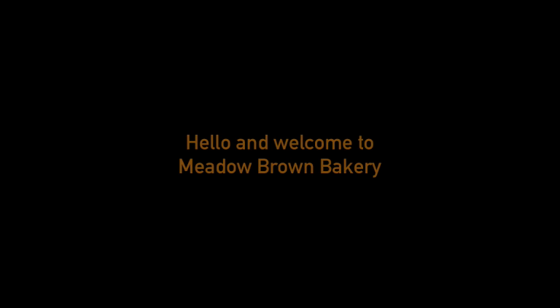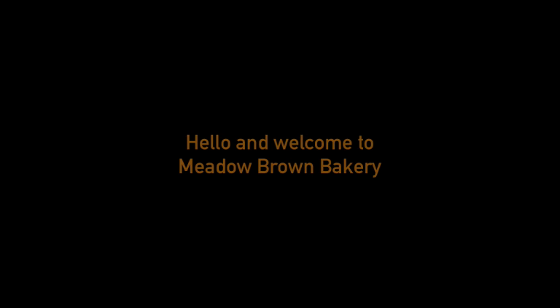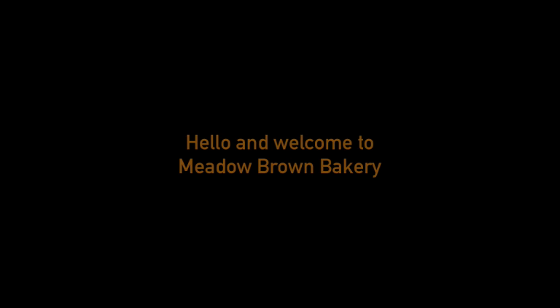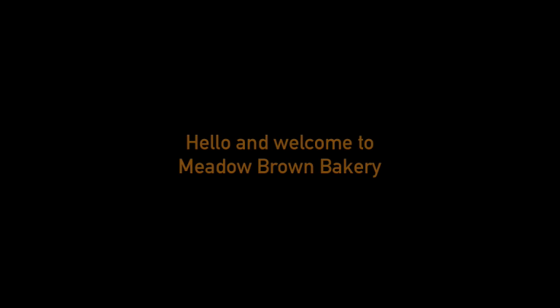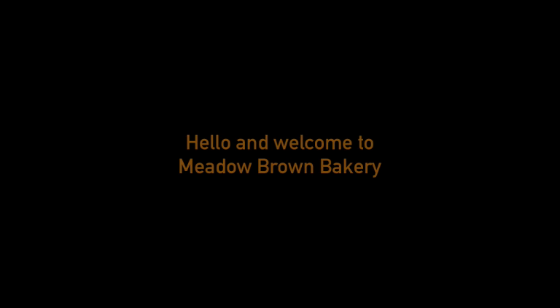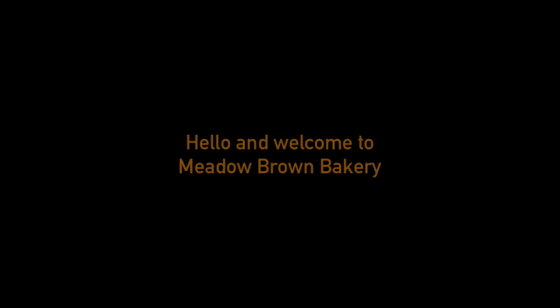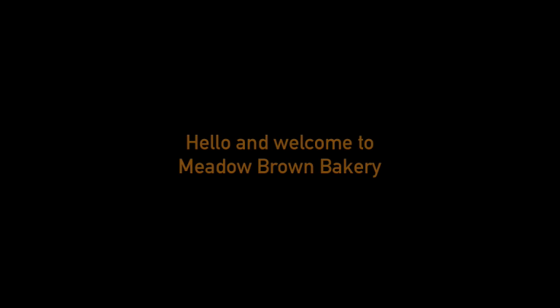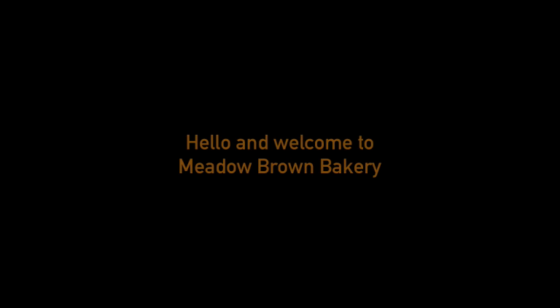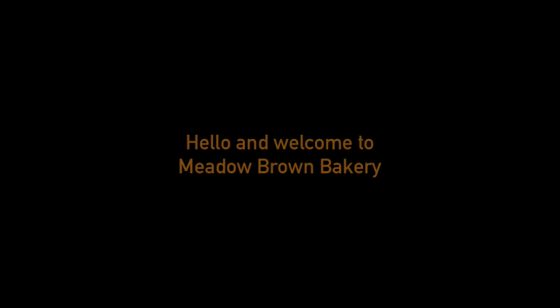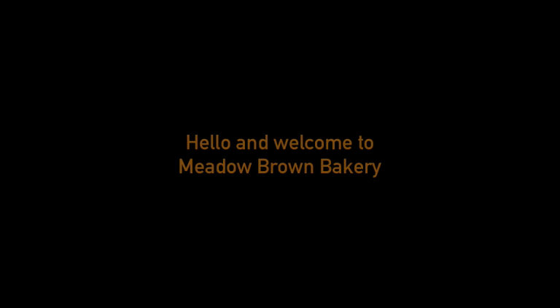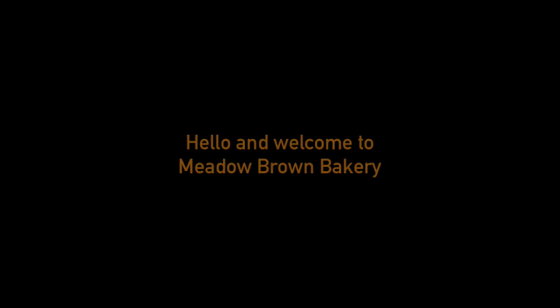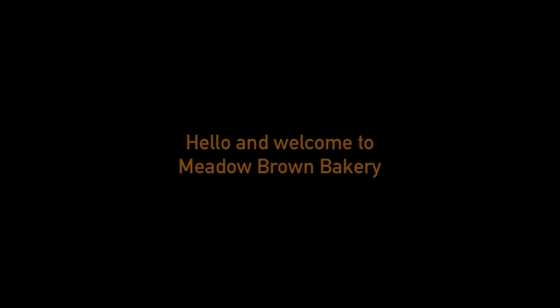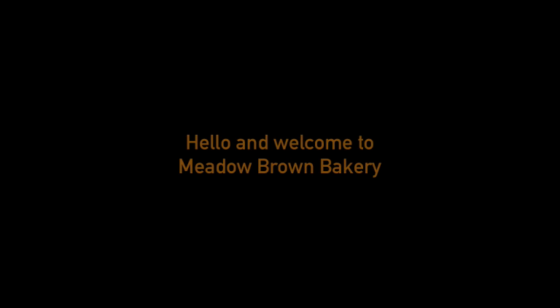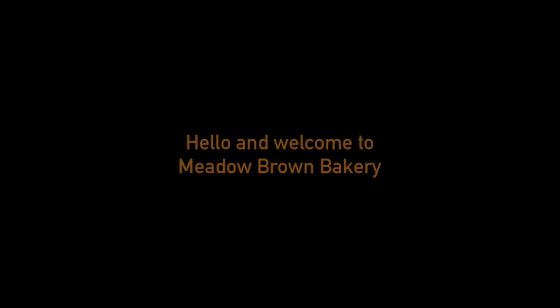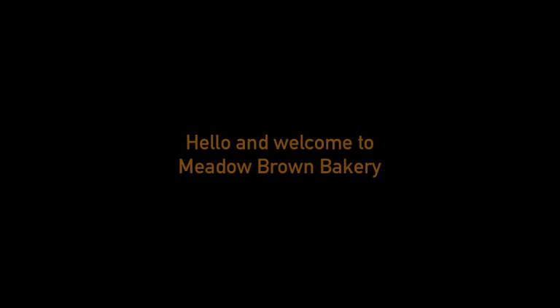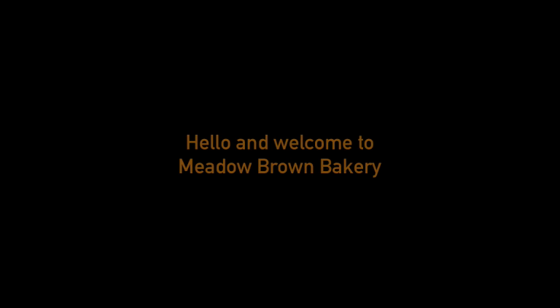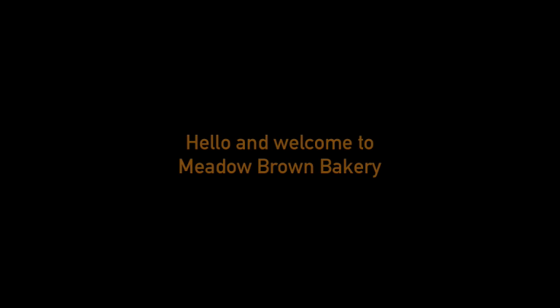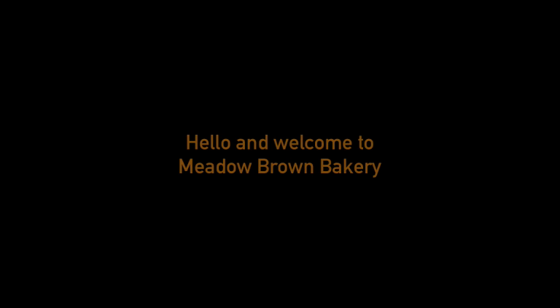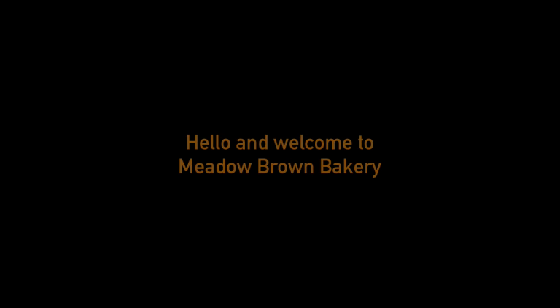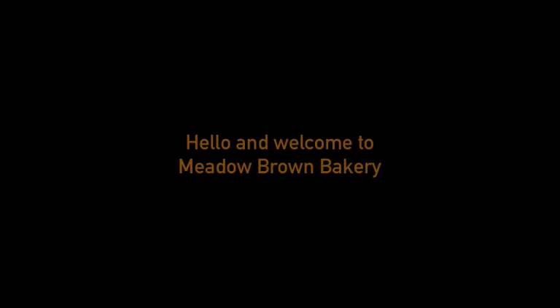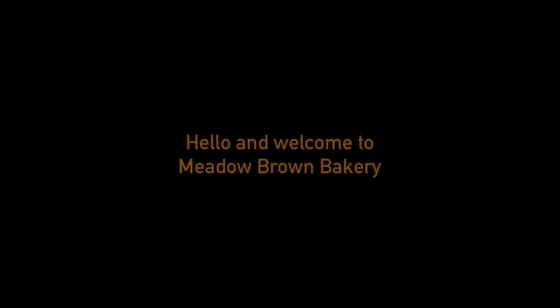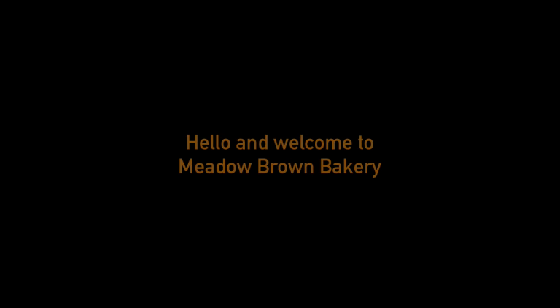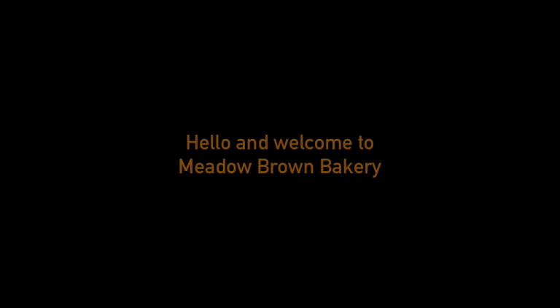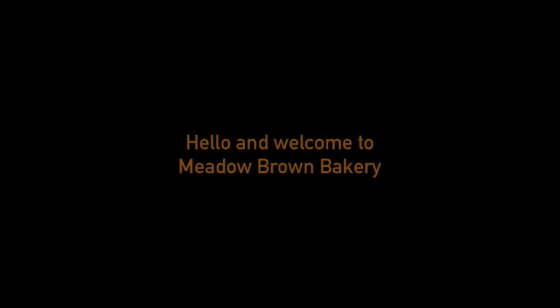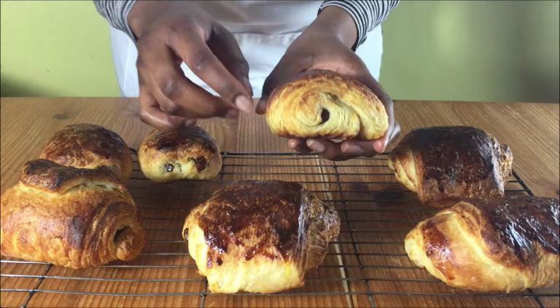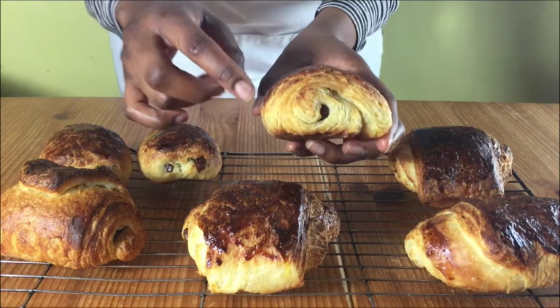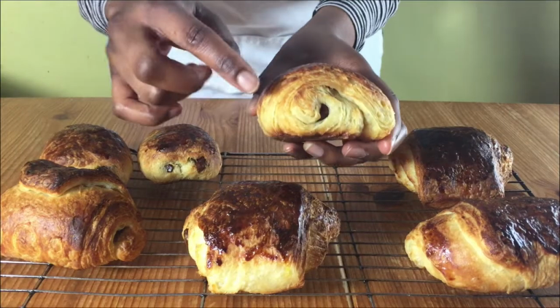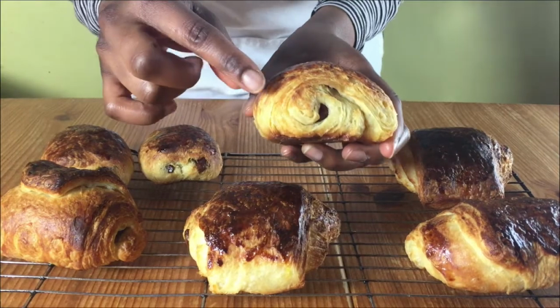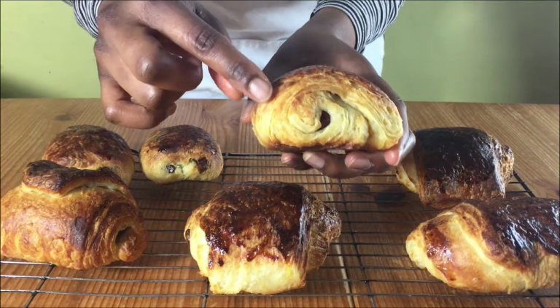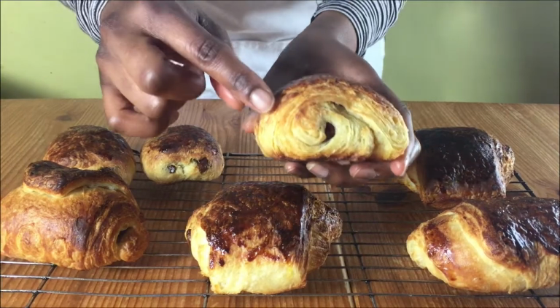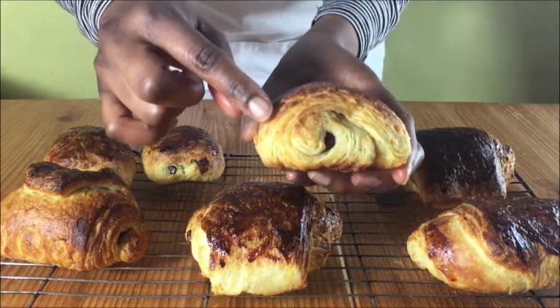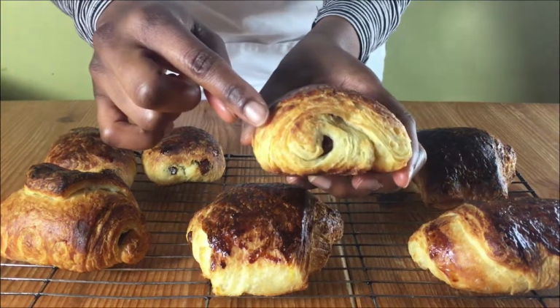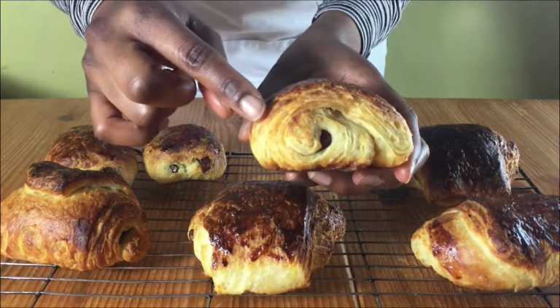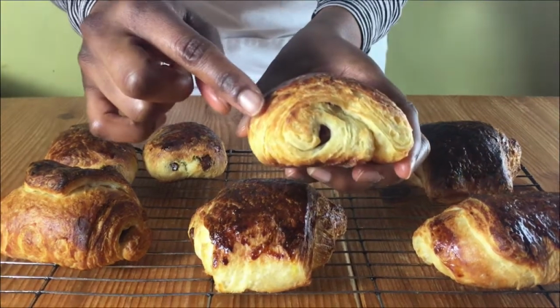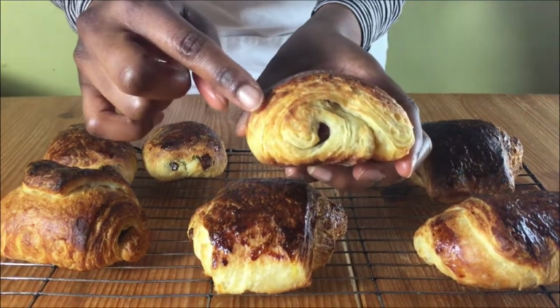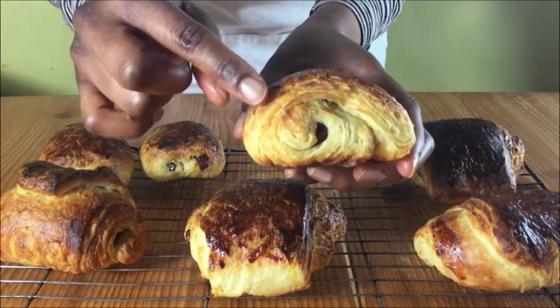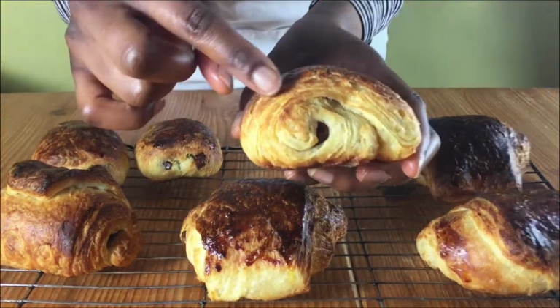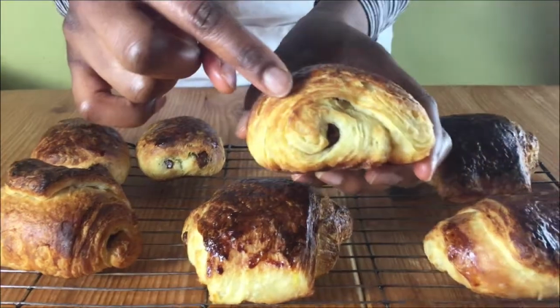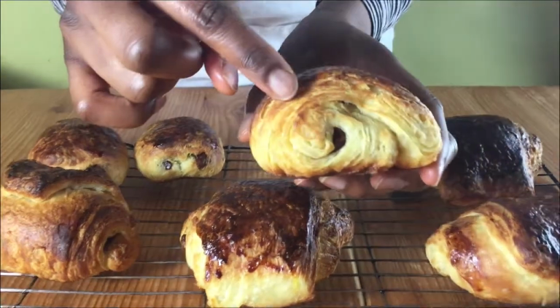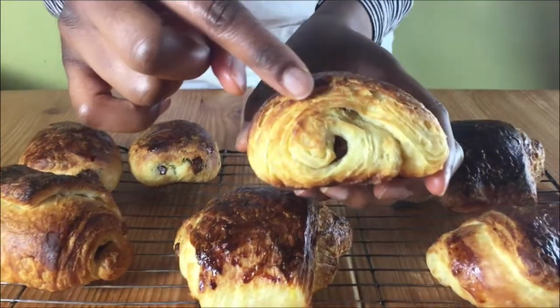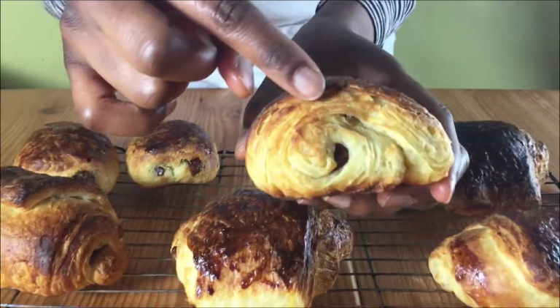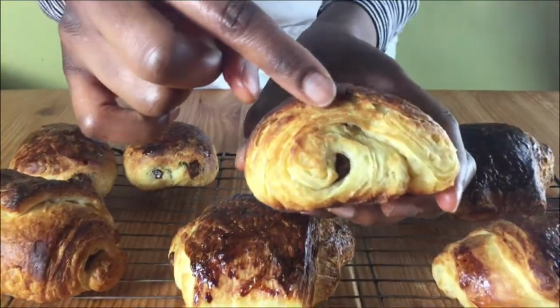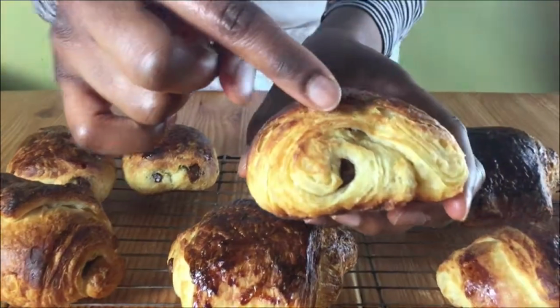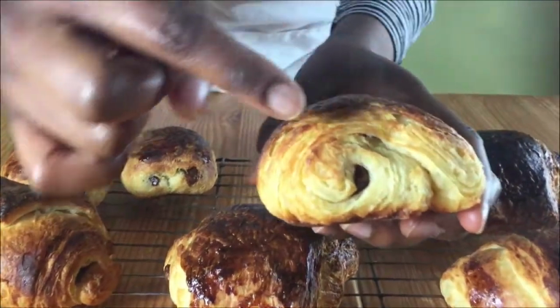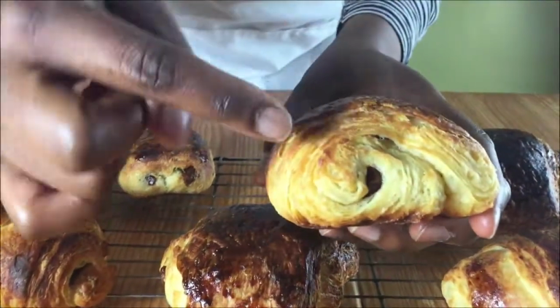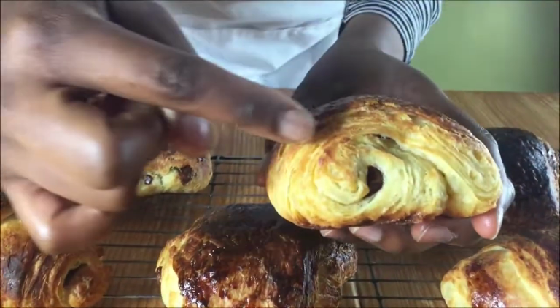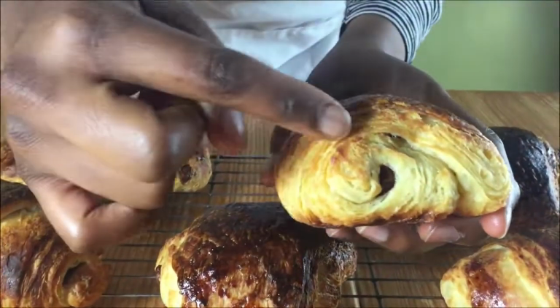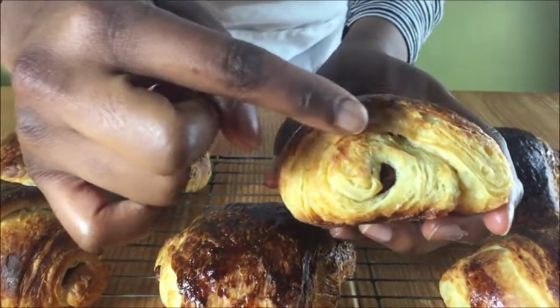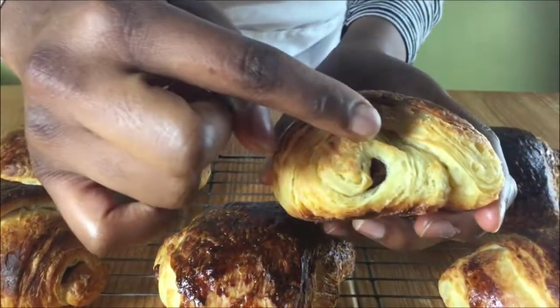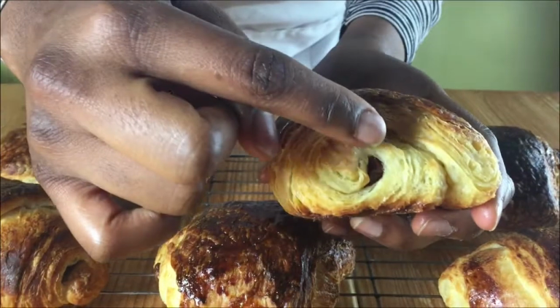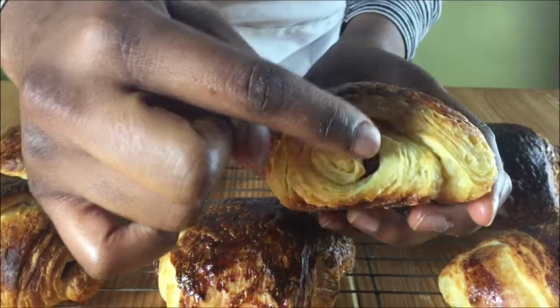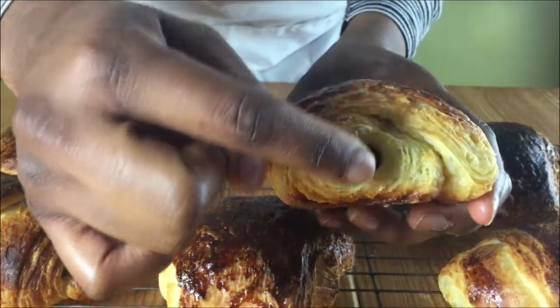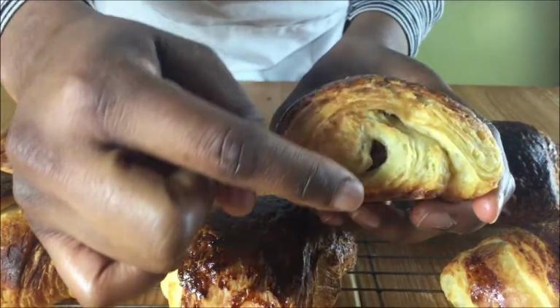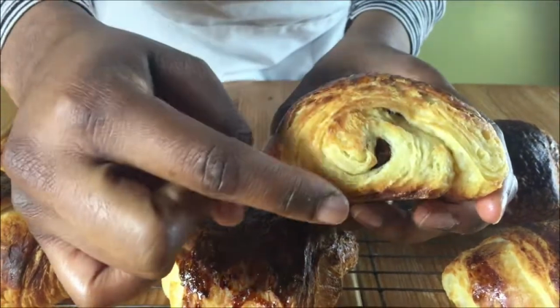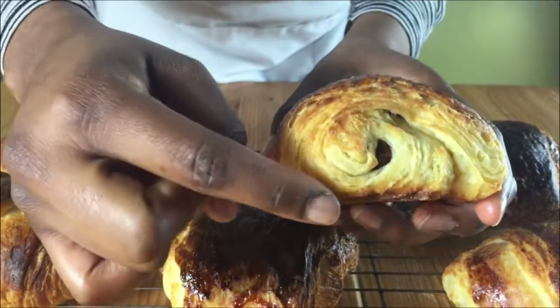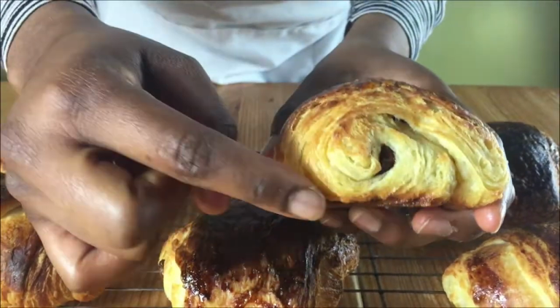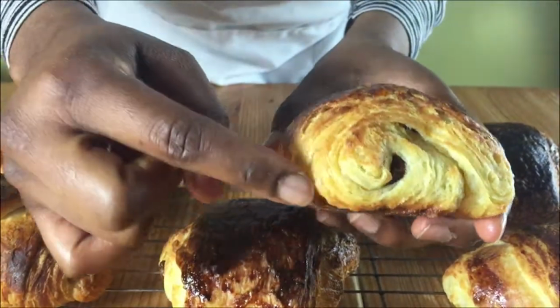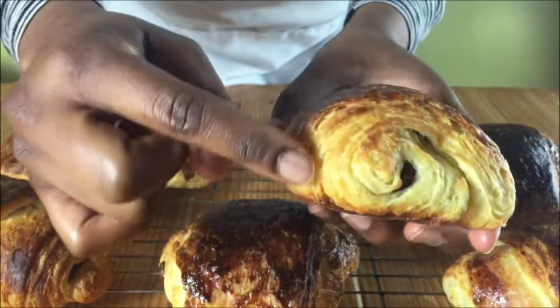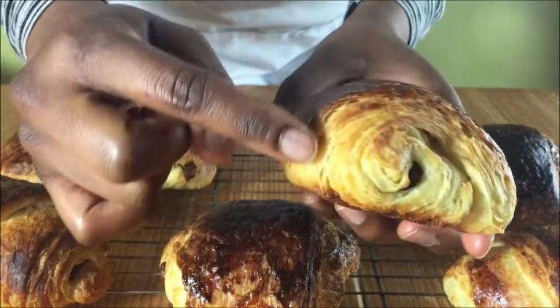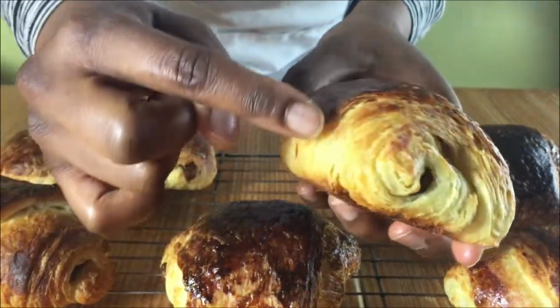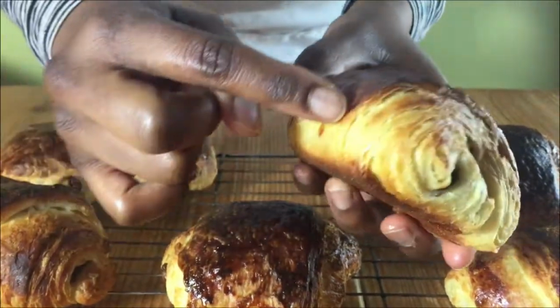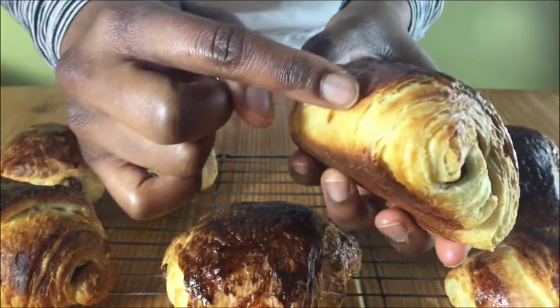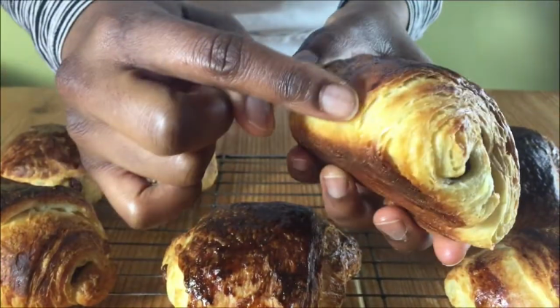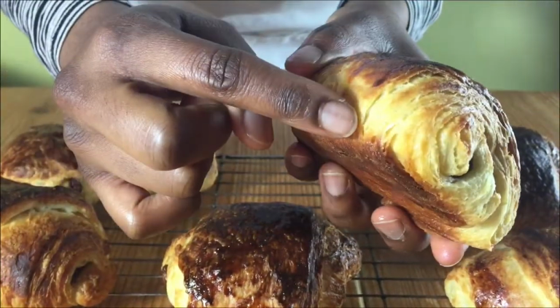Hello and welcome to Meadow Brown Bakery. In this video I'll be showing you how to make some pain au chocolat.